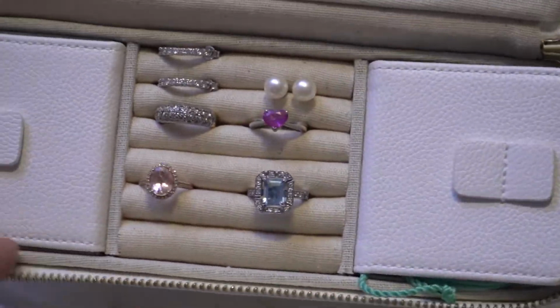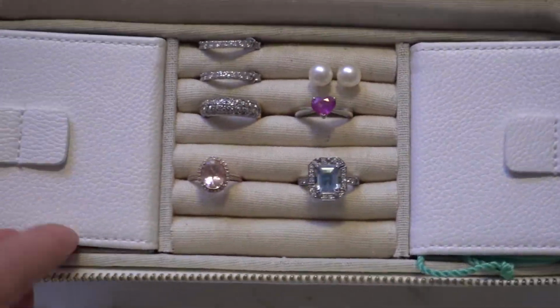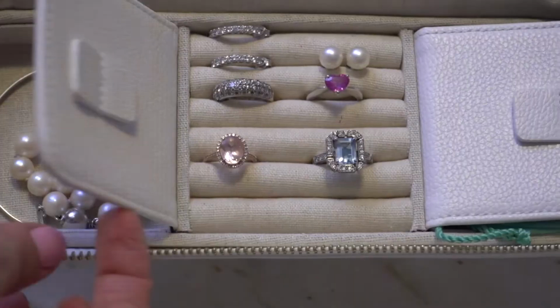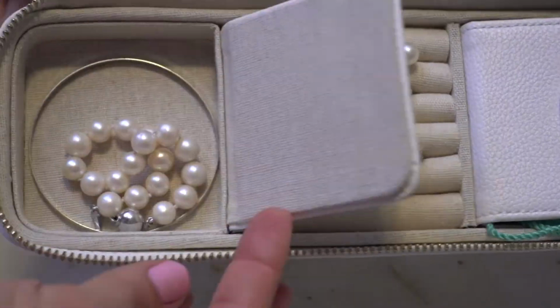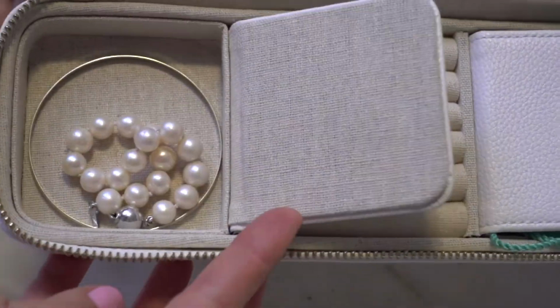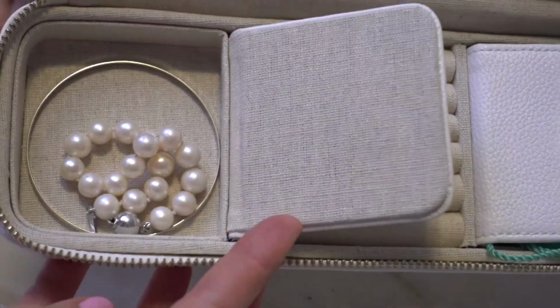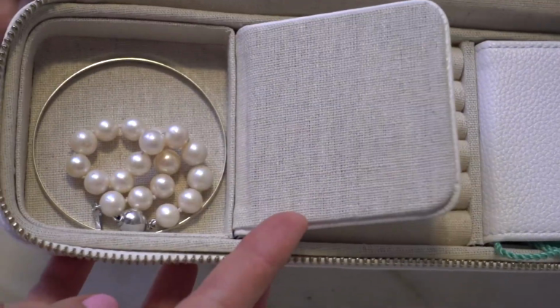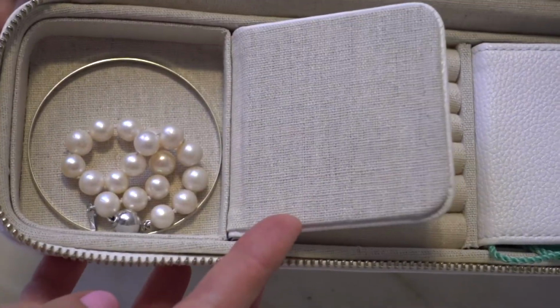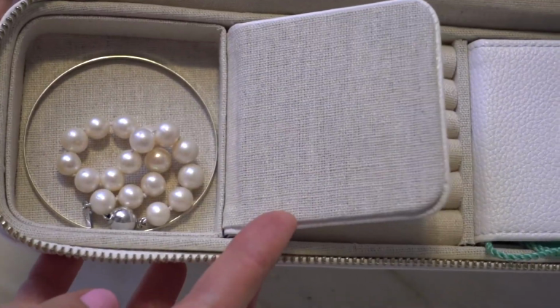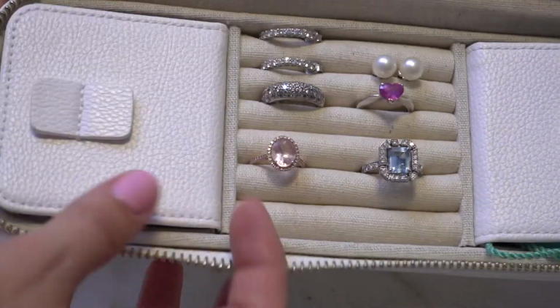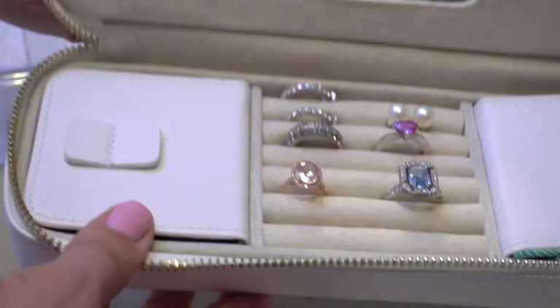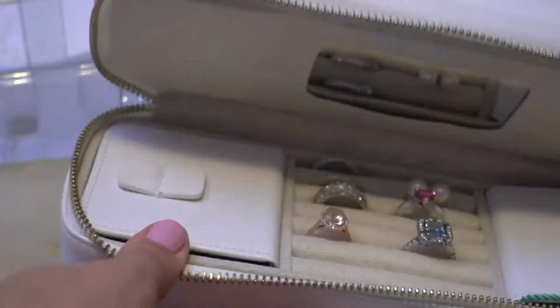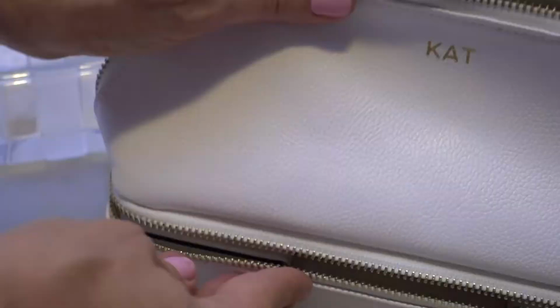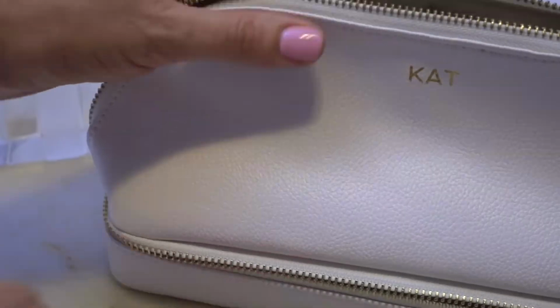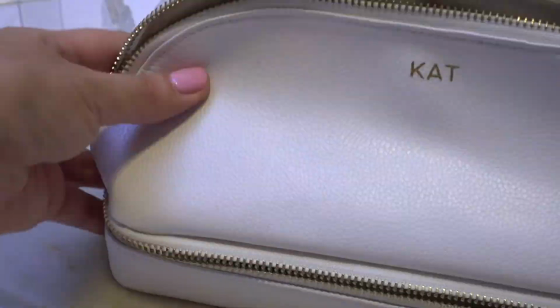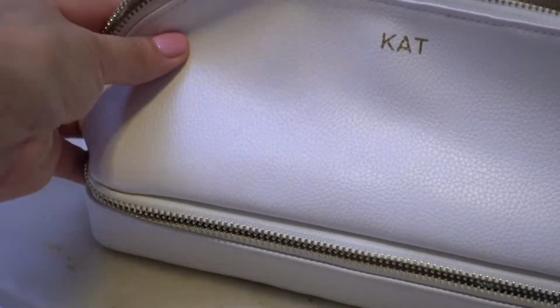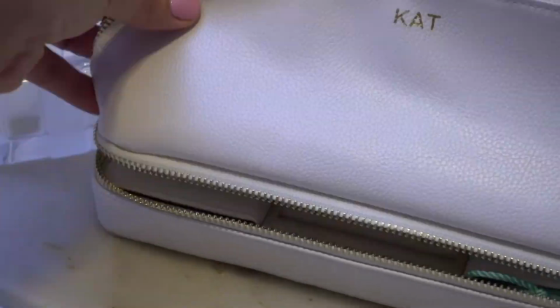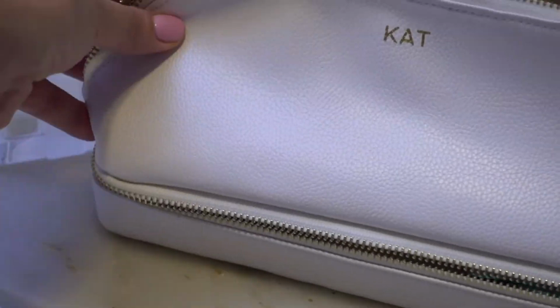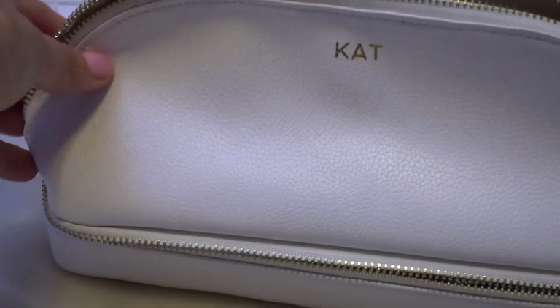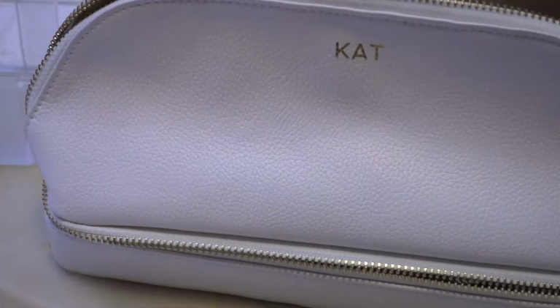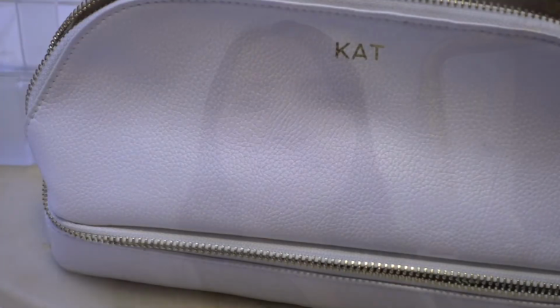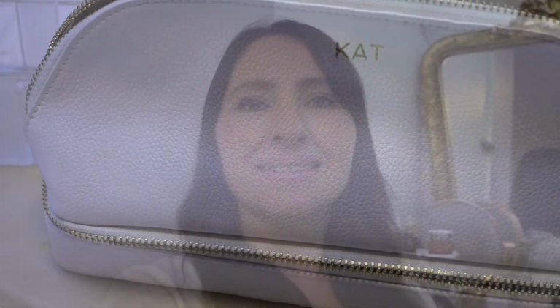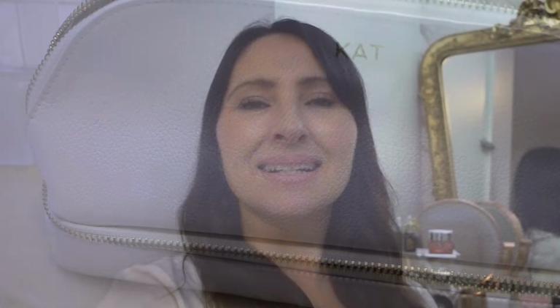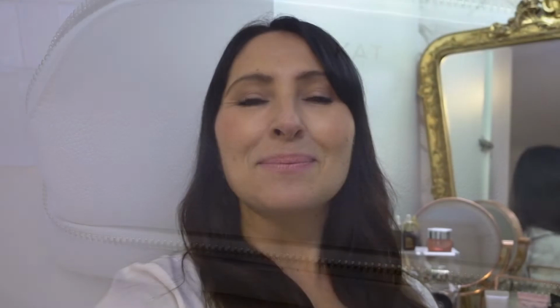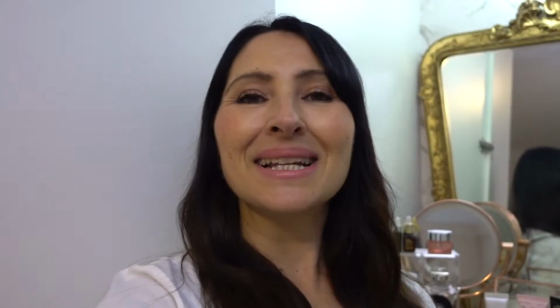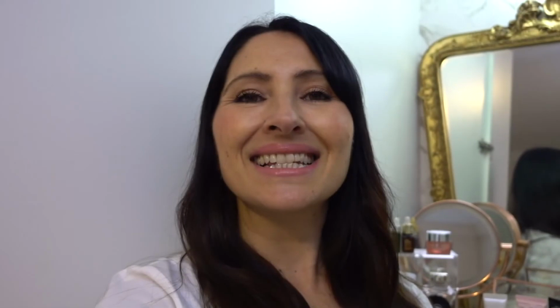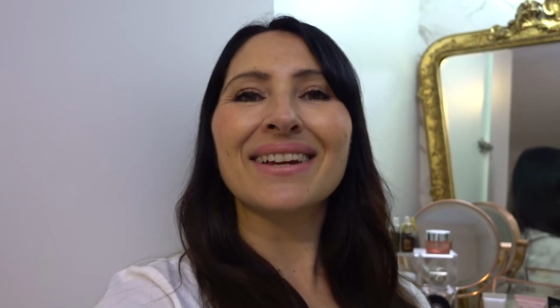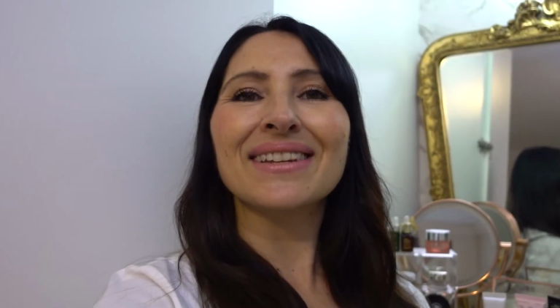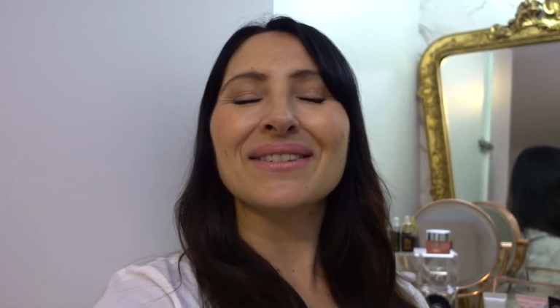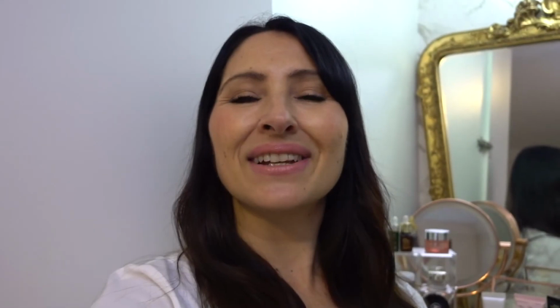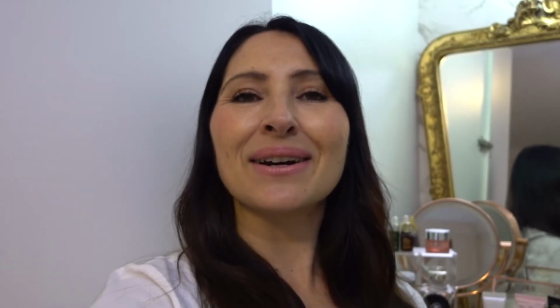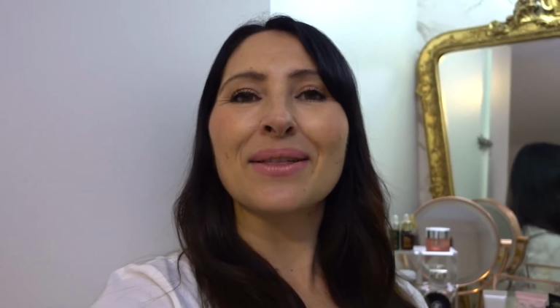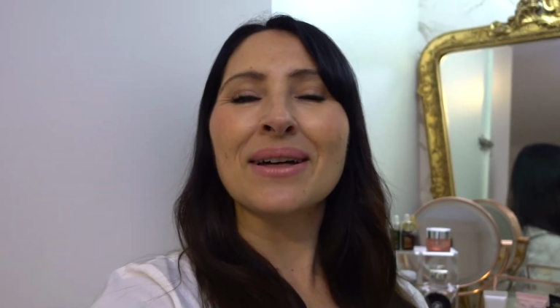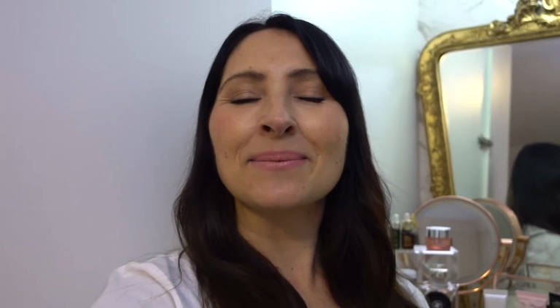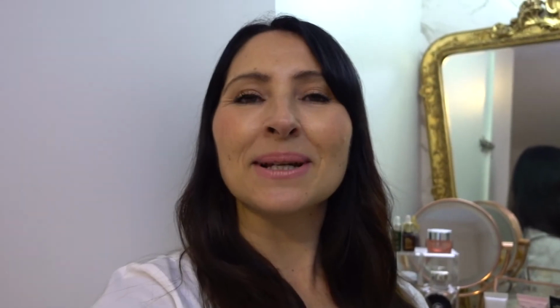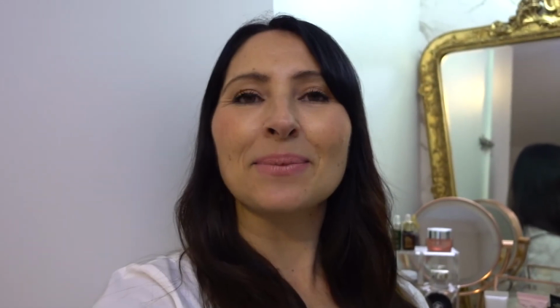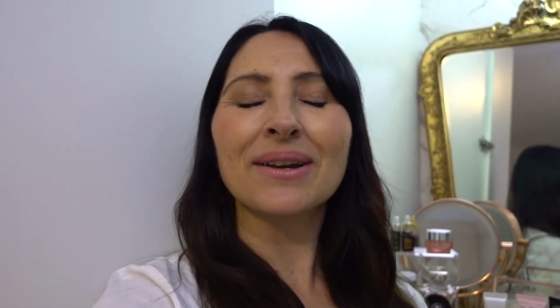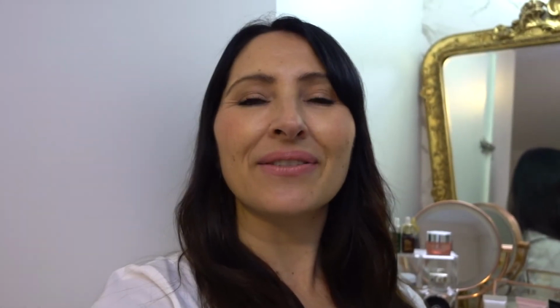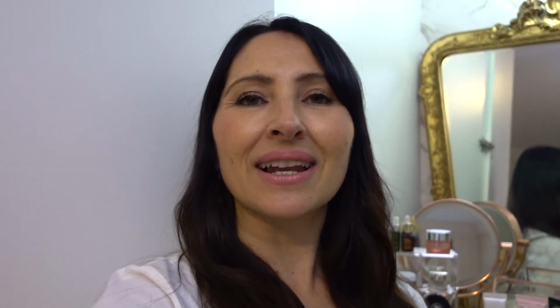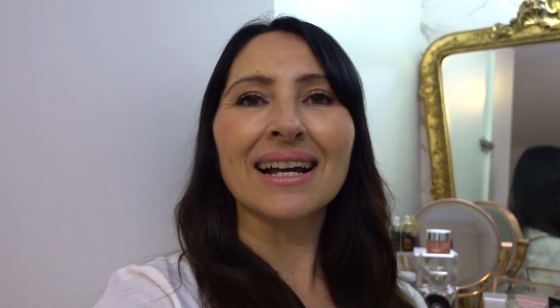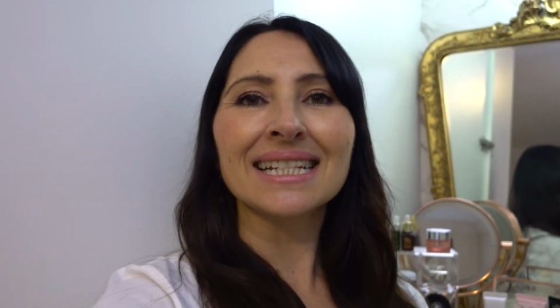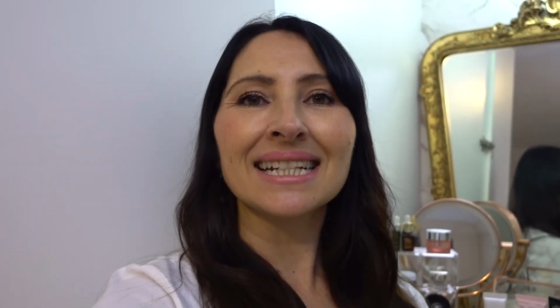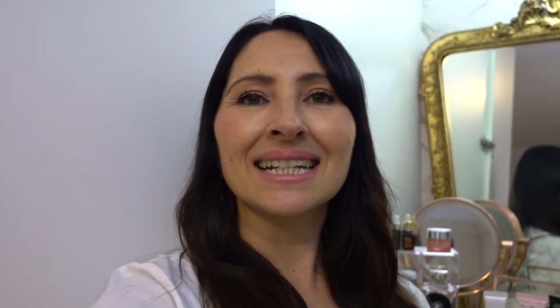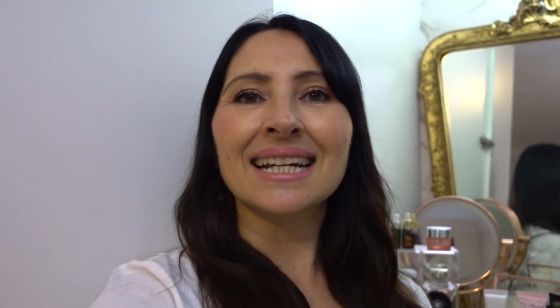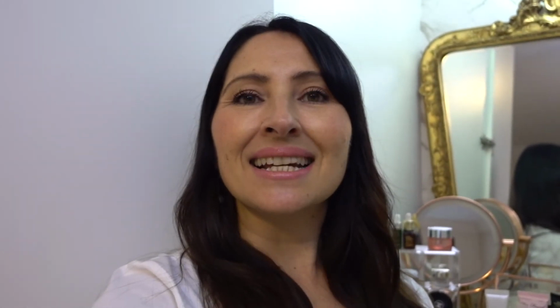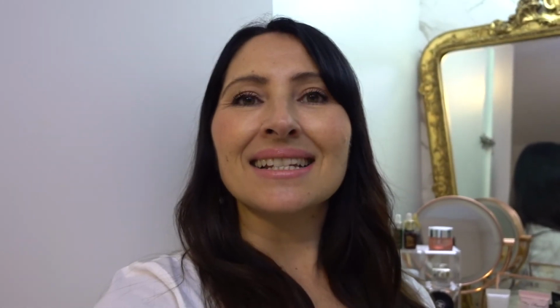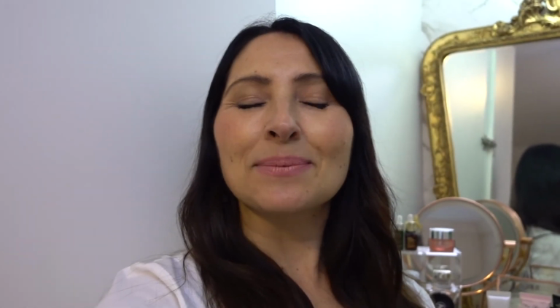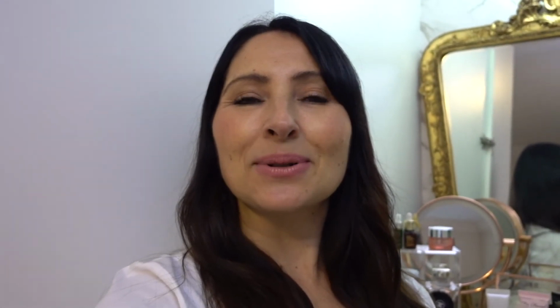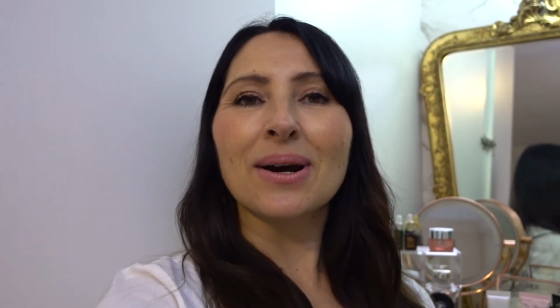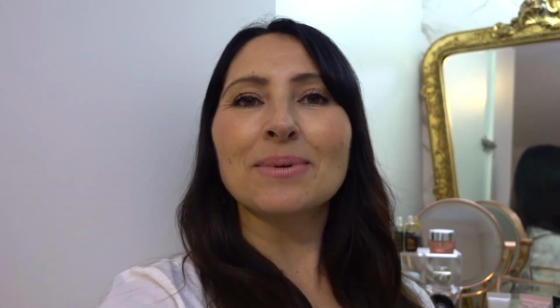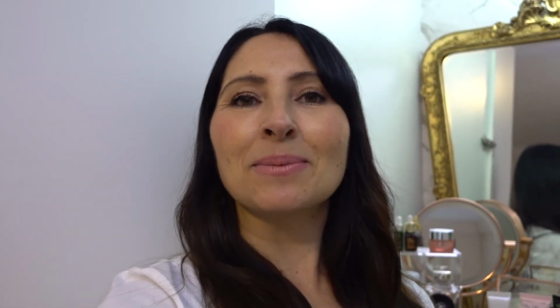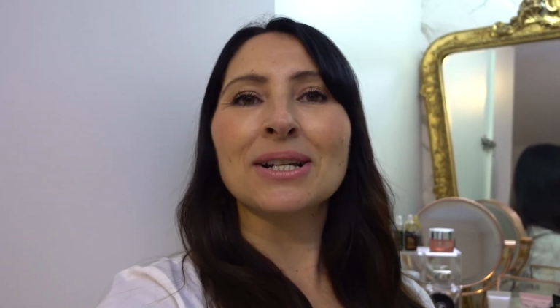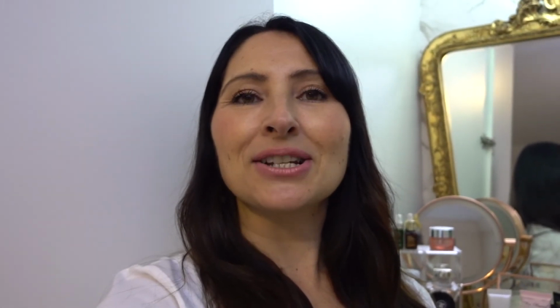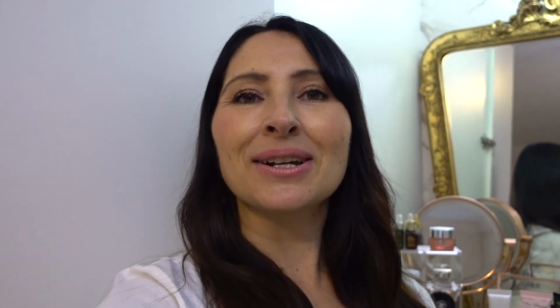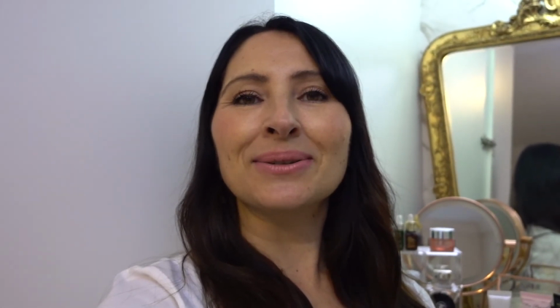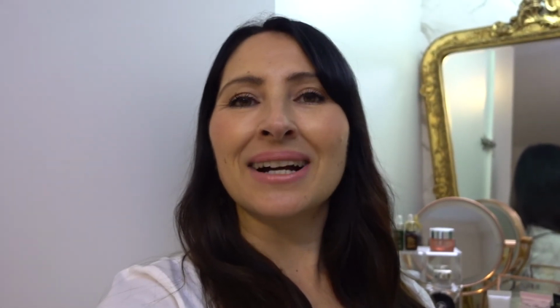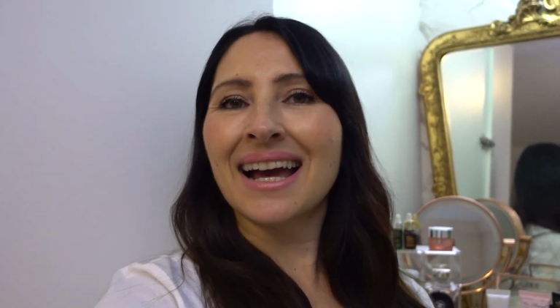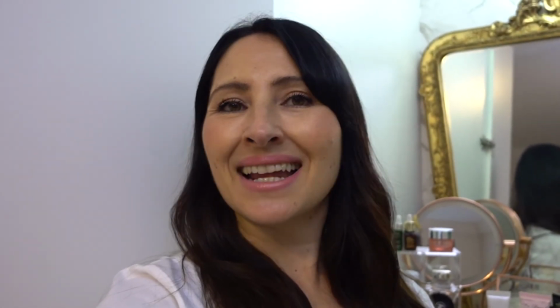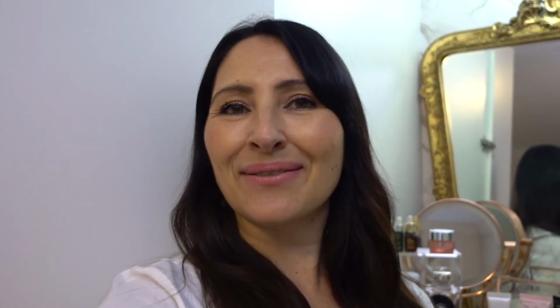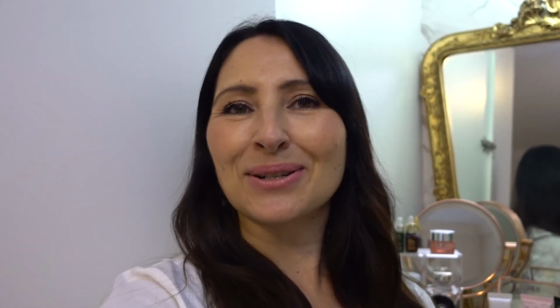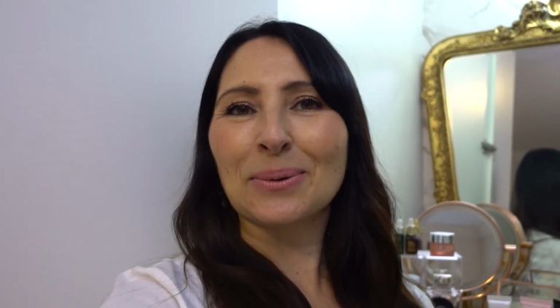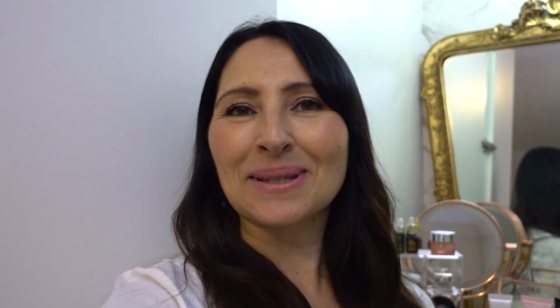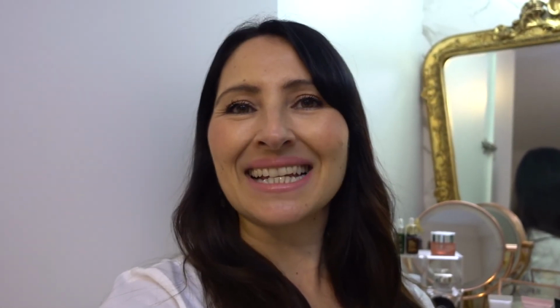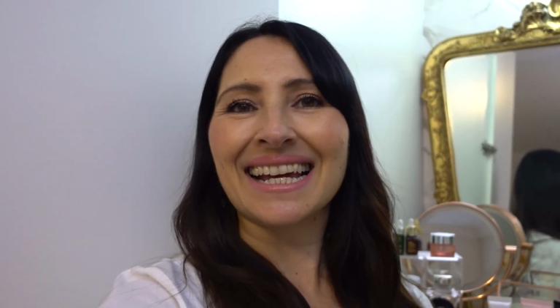Once this was packed up and neatly organized, I placed it in my suitcase. Please give this video a thumbs up if you liked it, subscribe to my channel, and have a tops day!